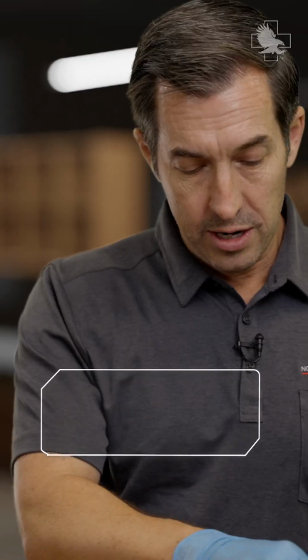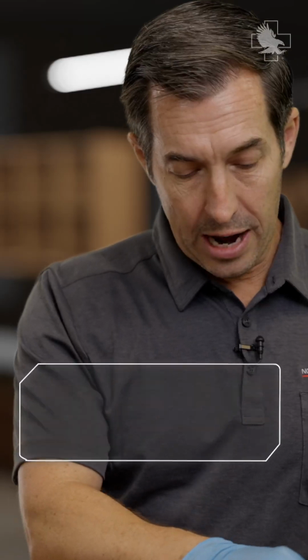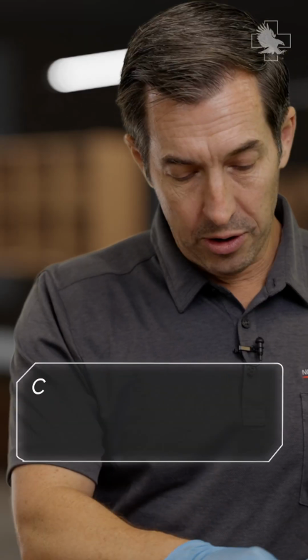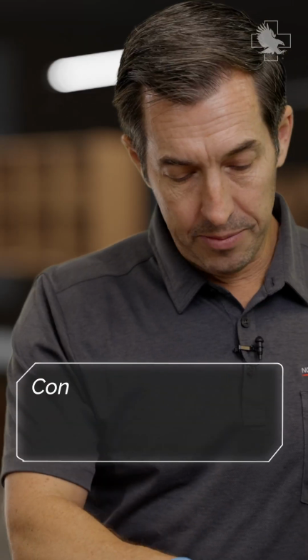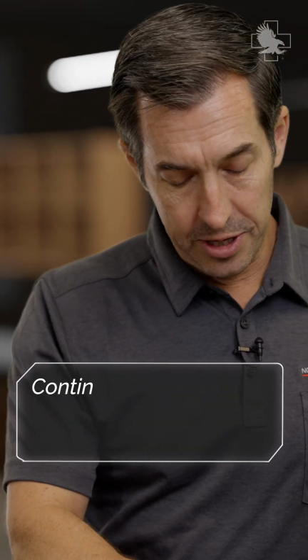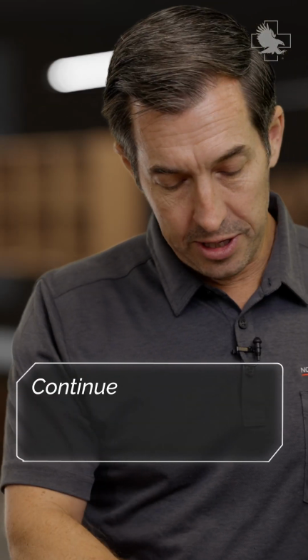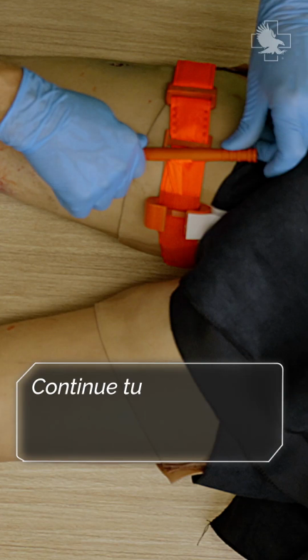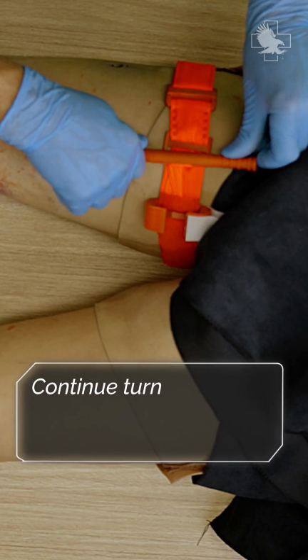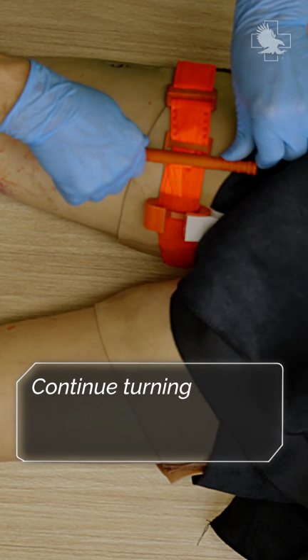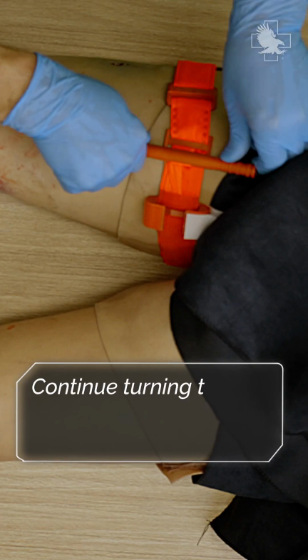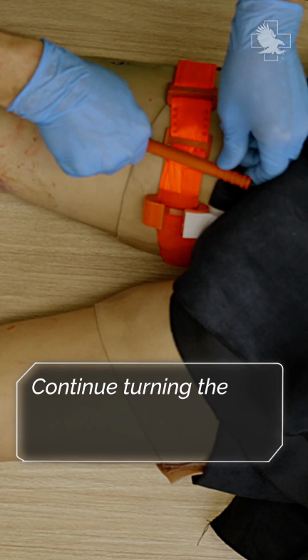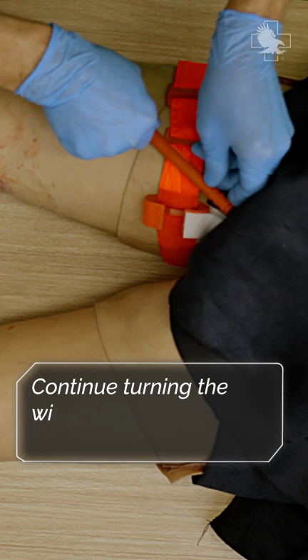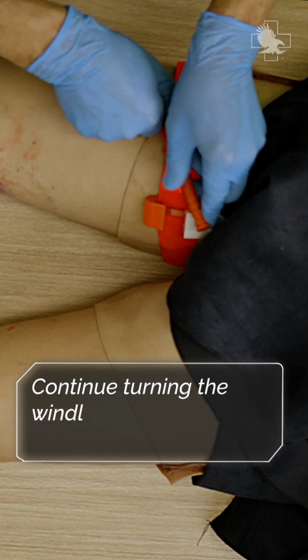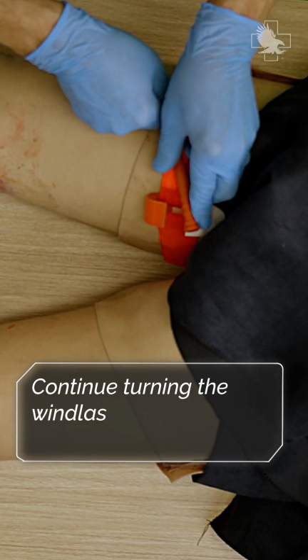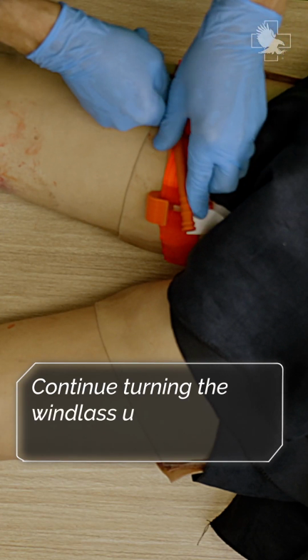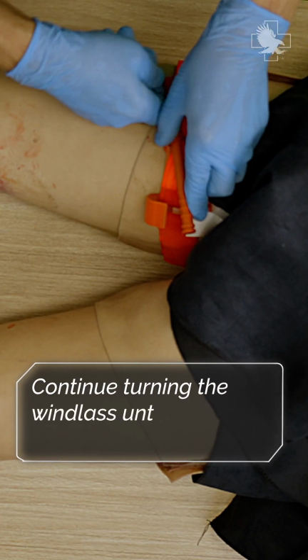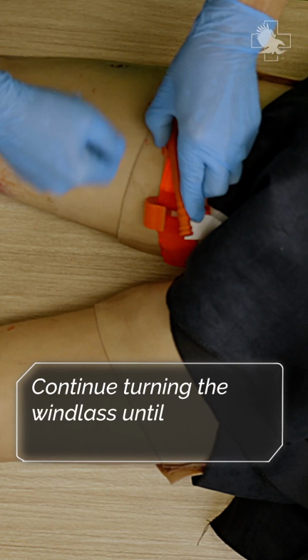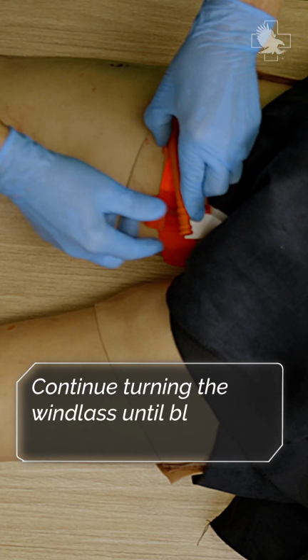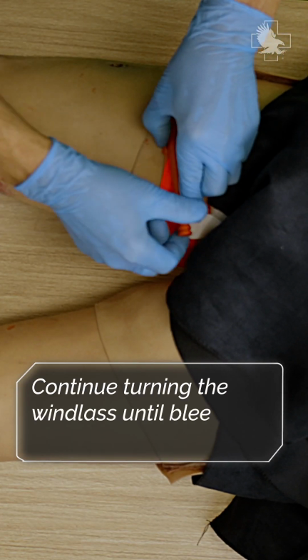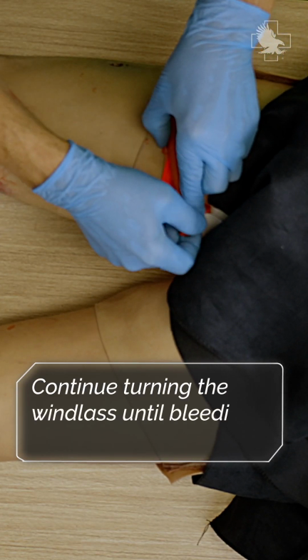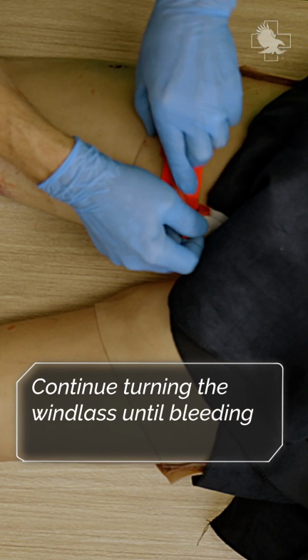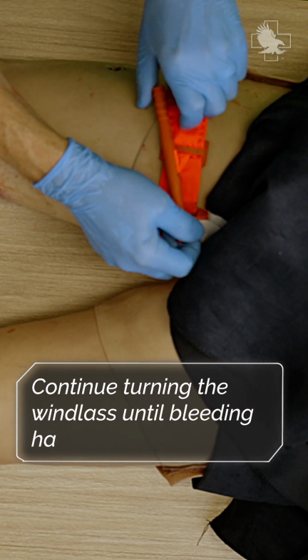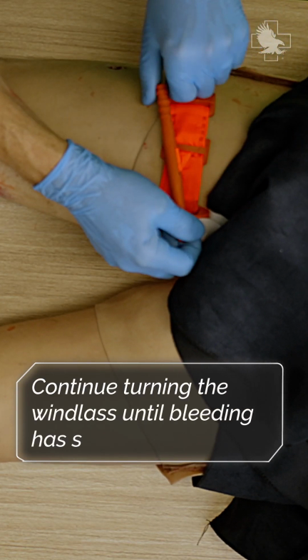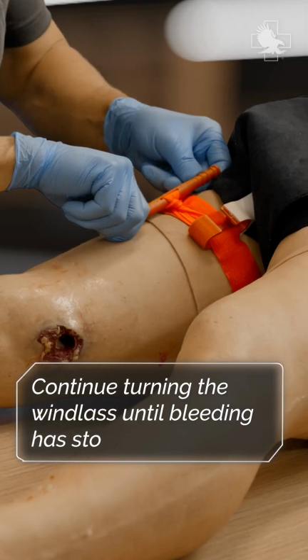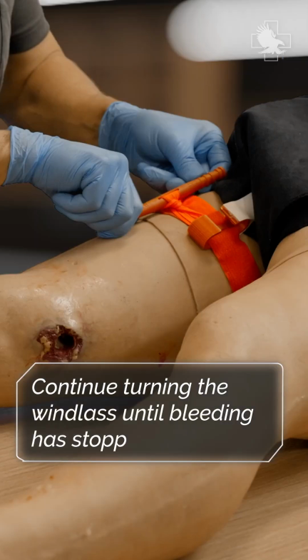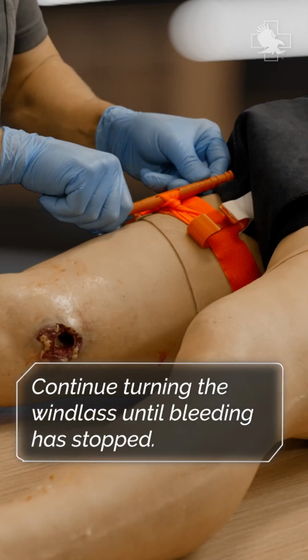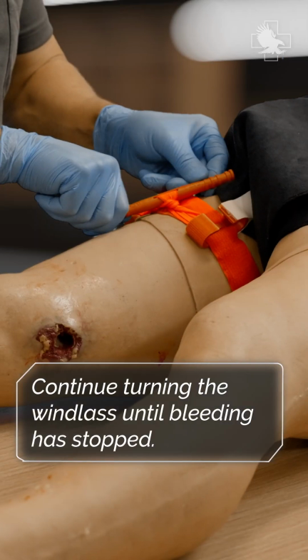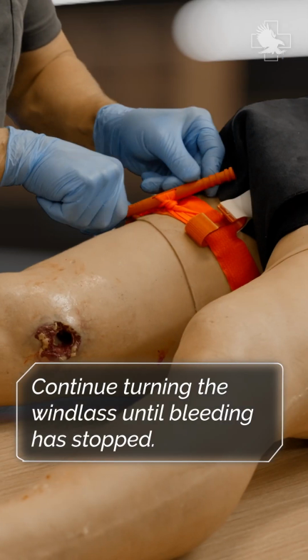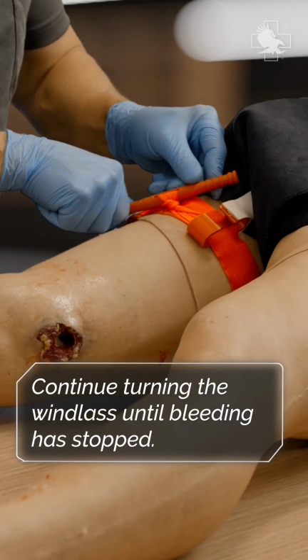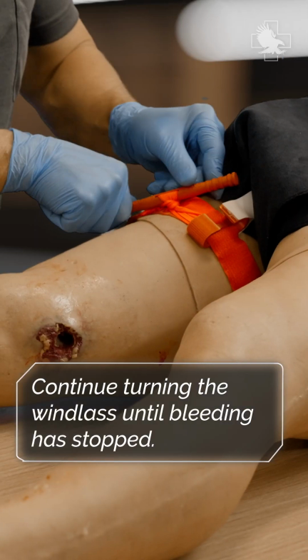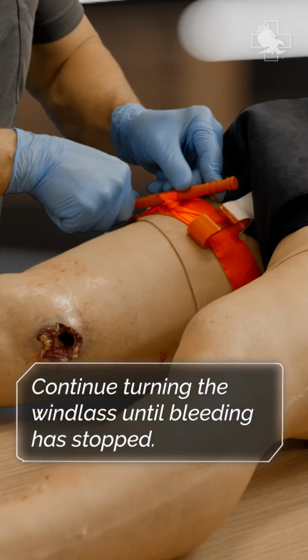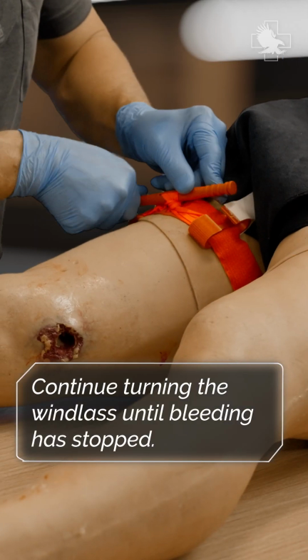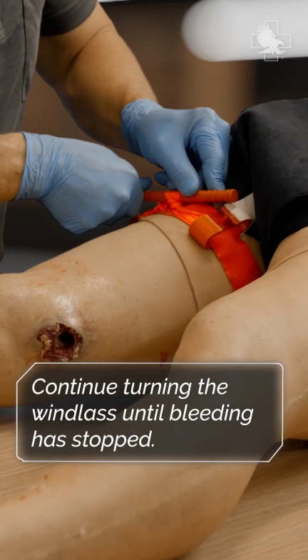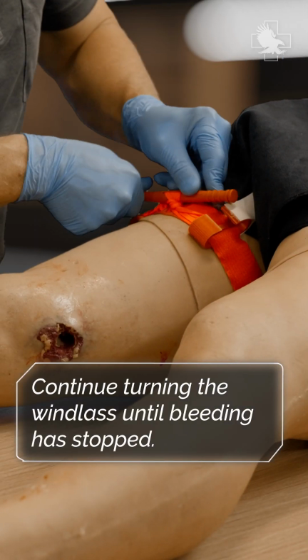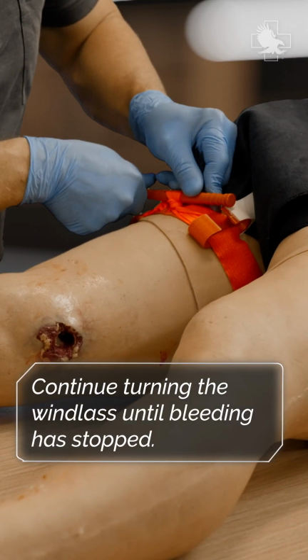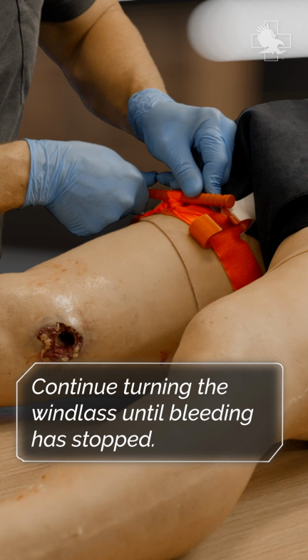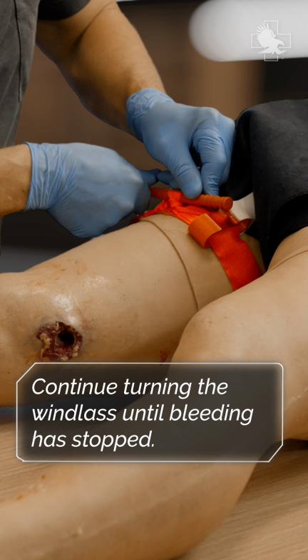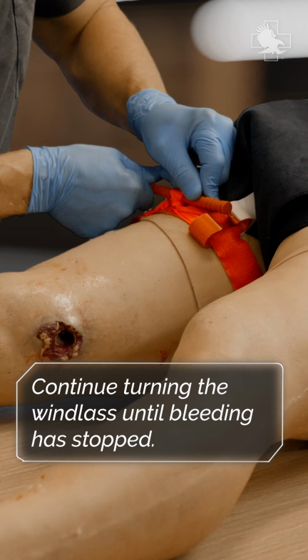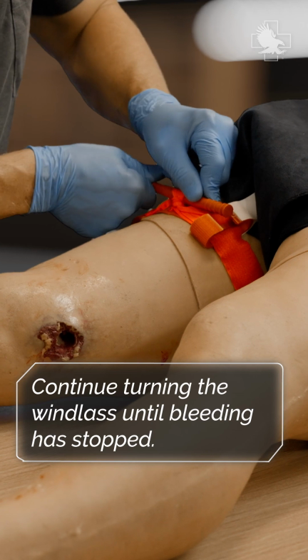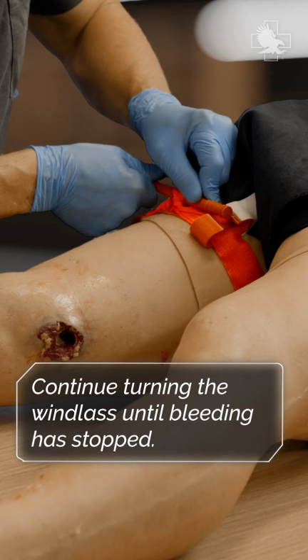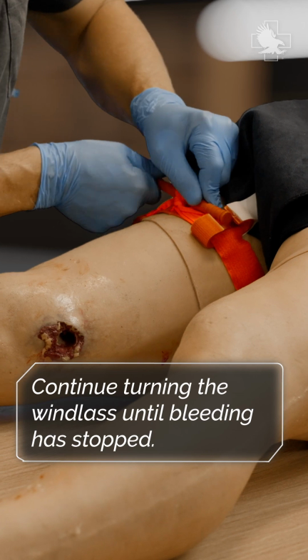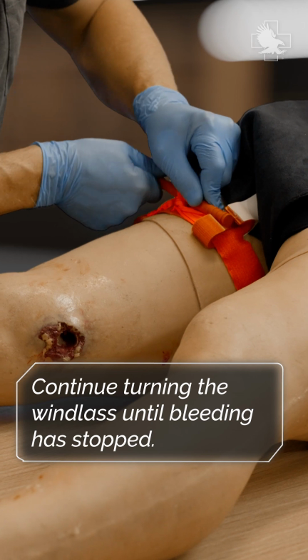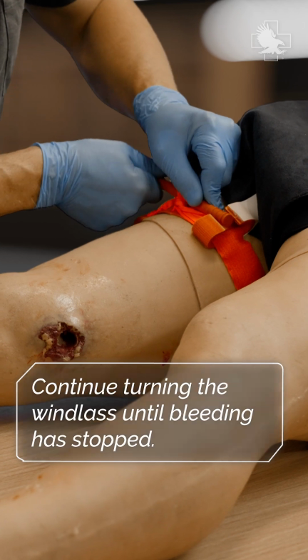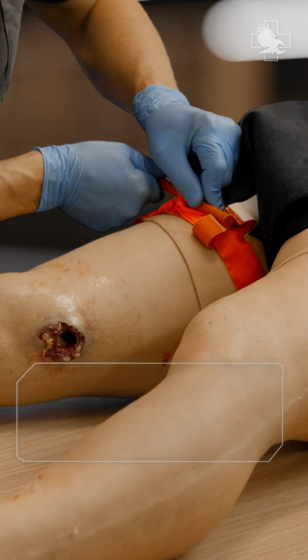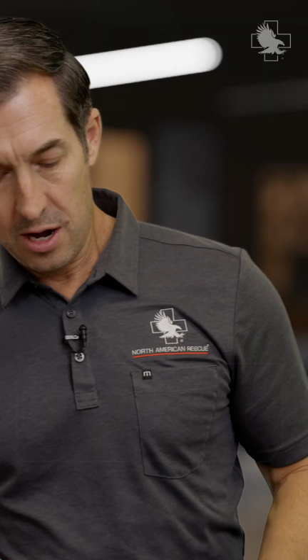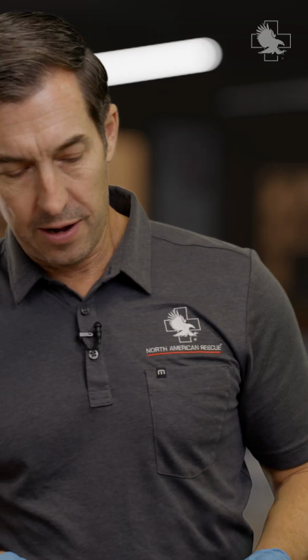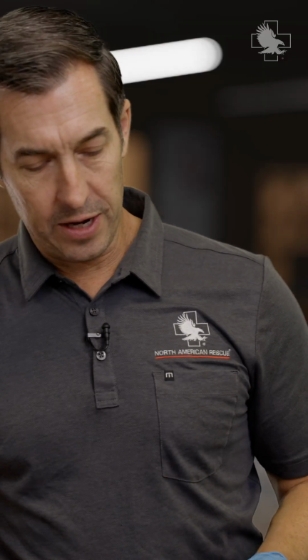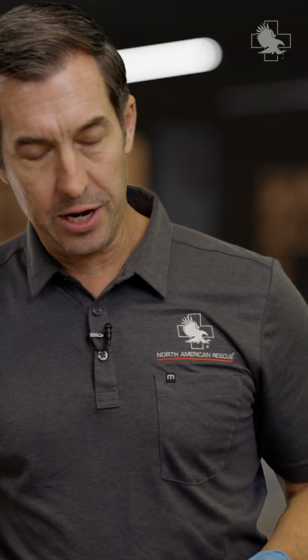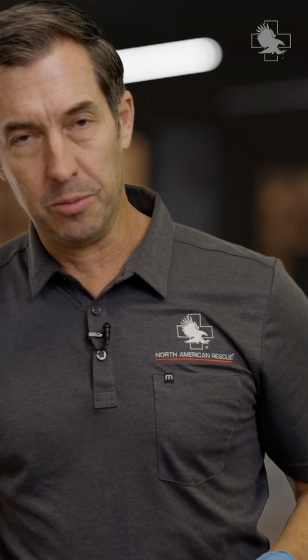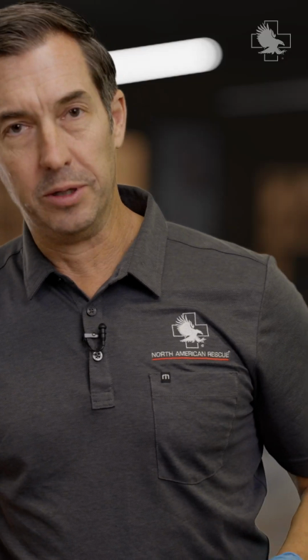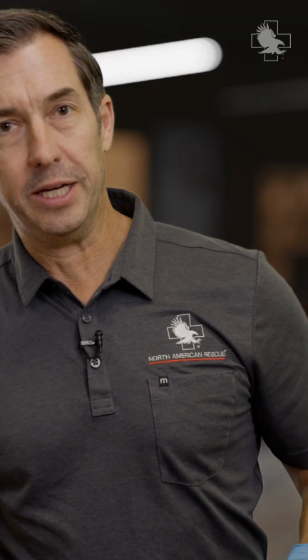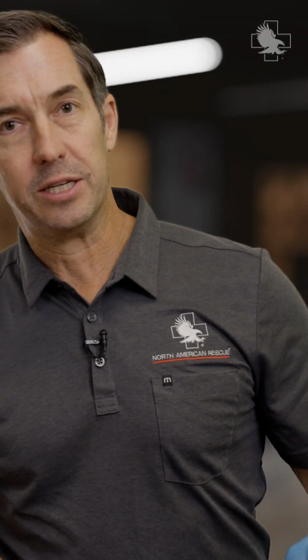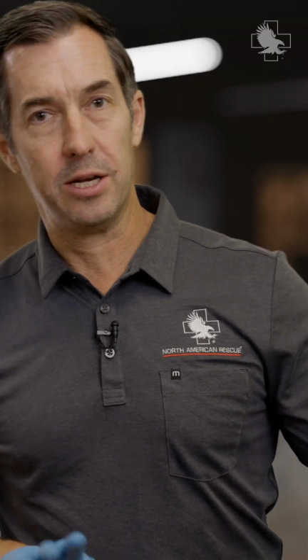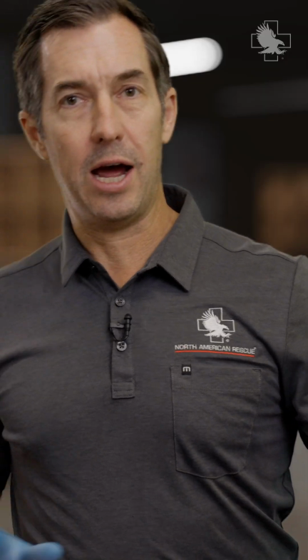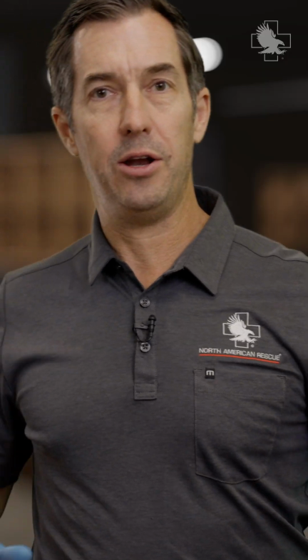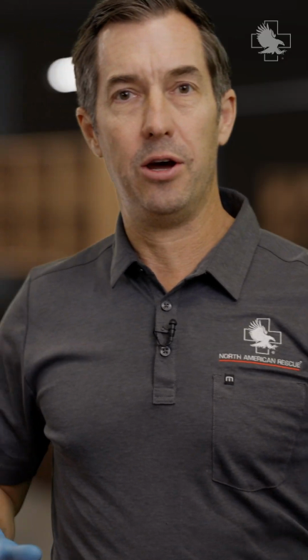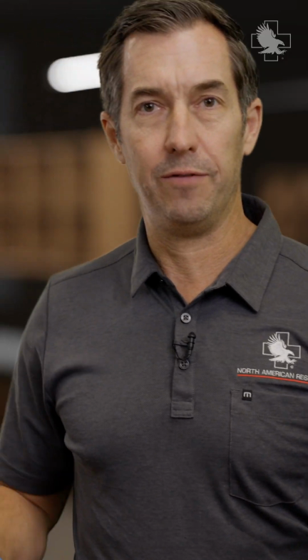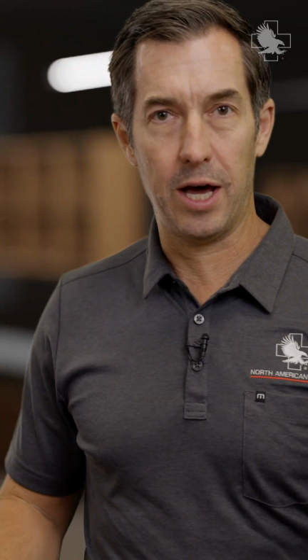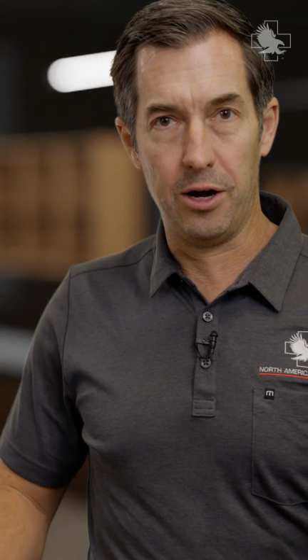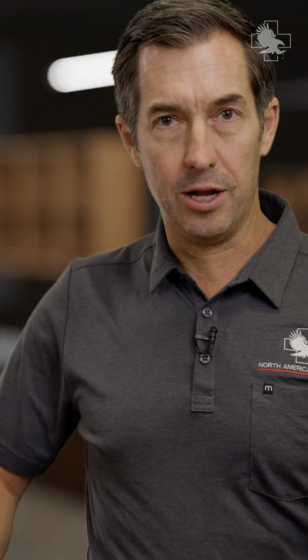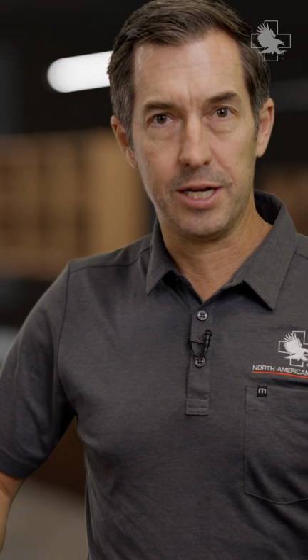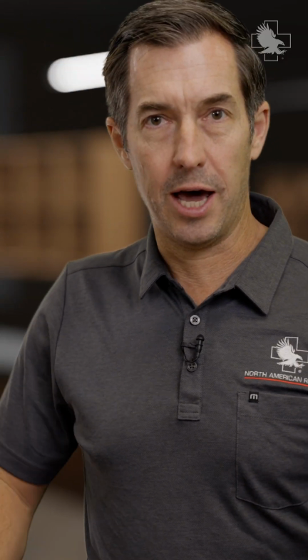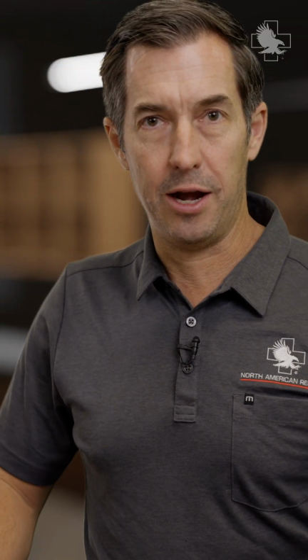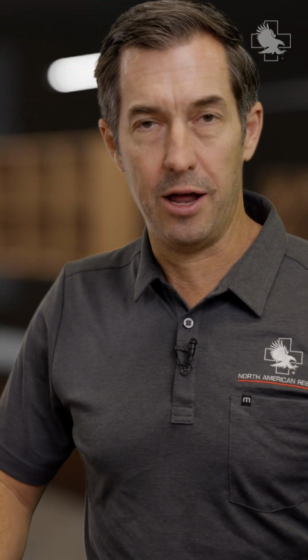Now I'm going to start tightening the tourniquet. The first thing I'm going to look for is: did bleeding stop? I've got no bleeding, so now I know I've got it on tight enough.